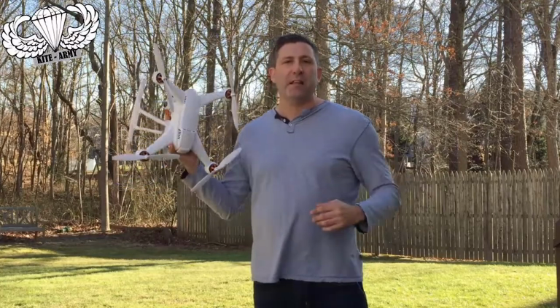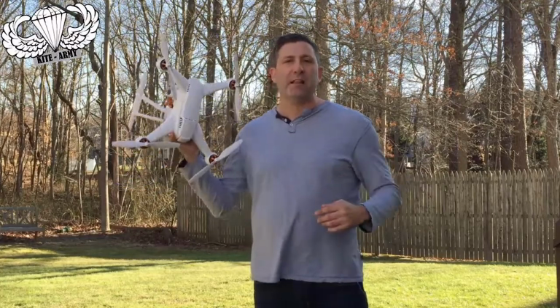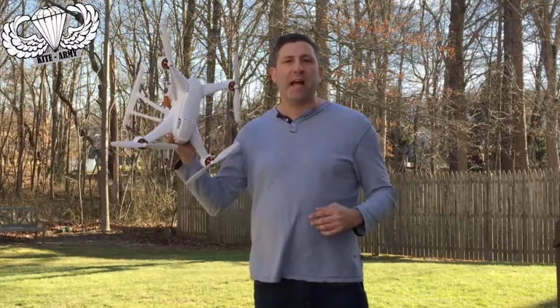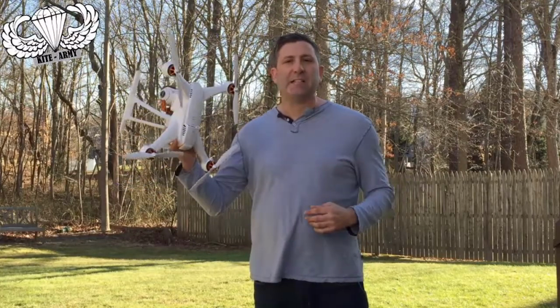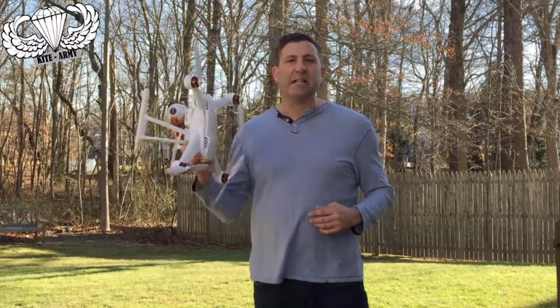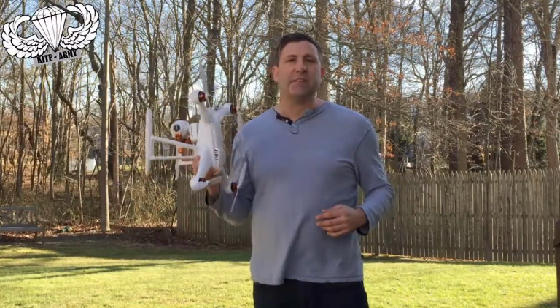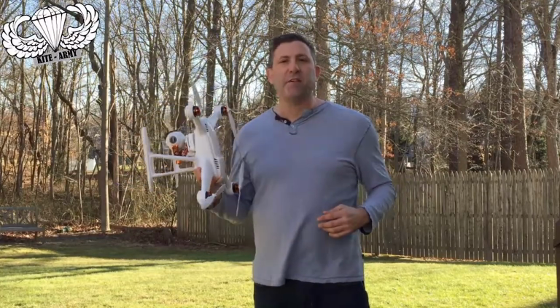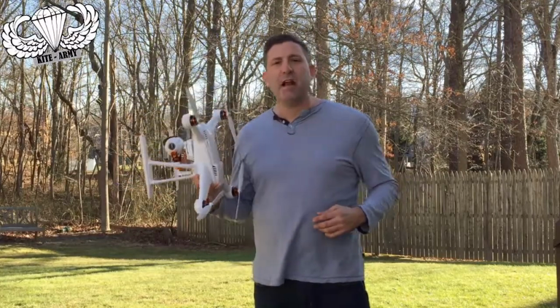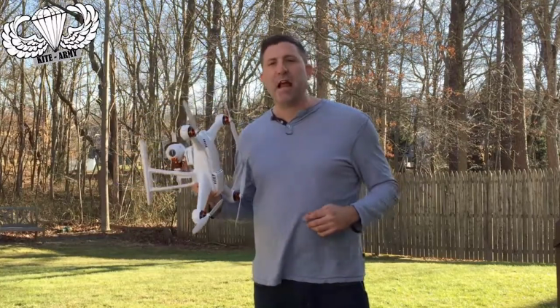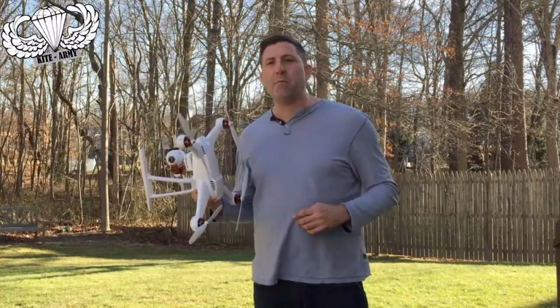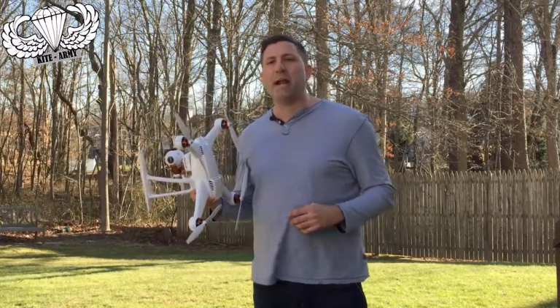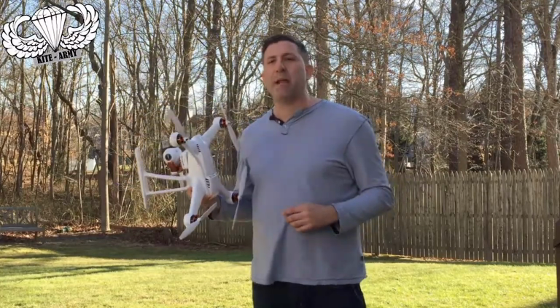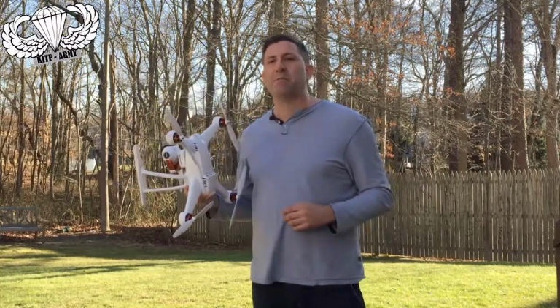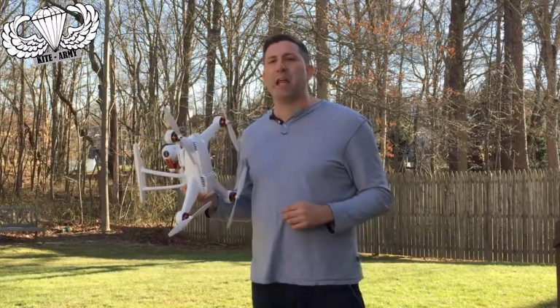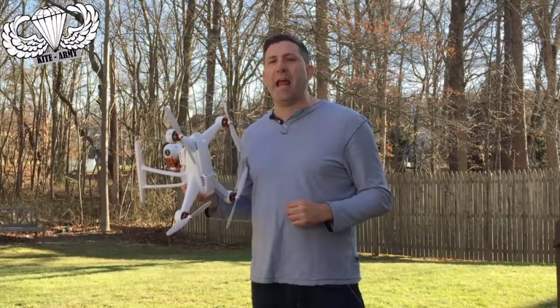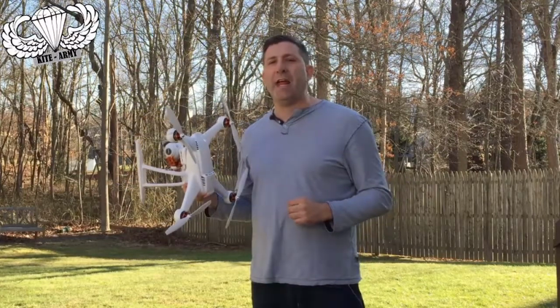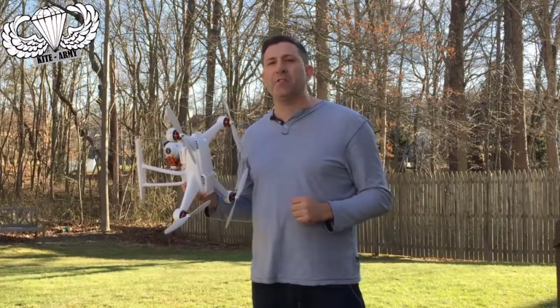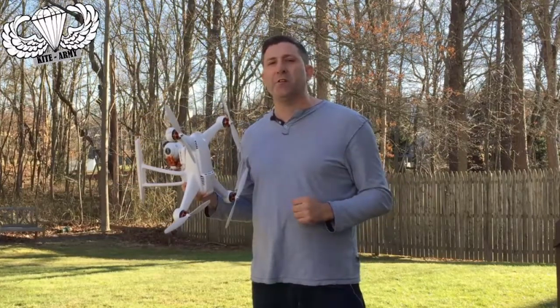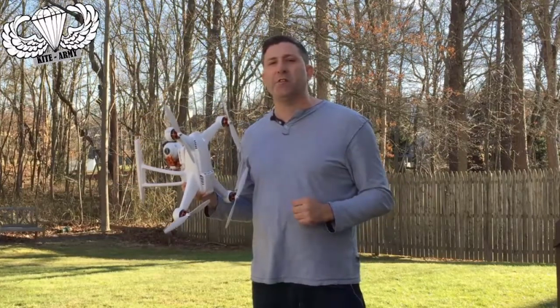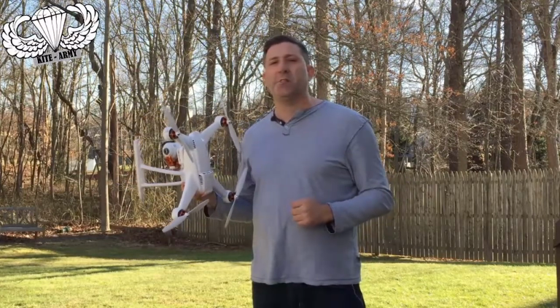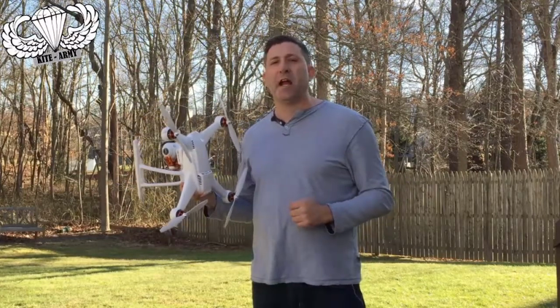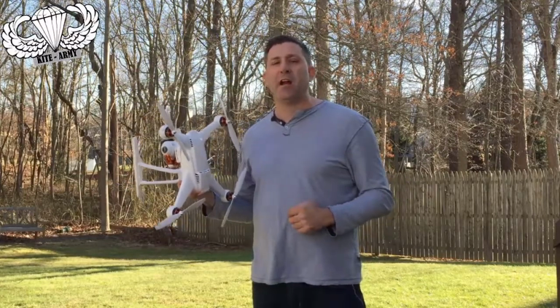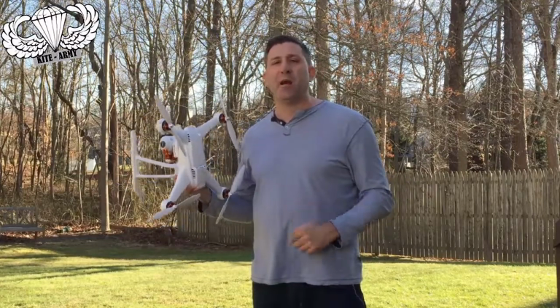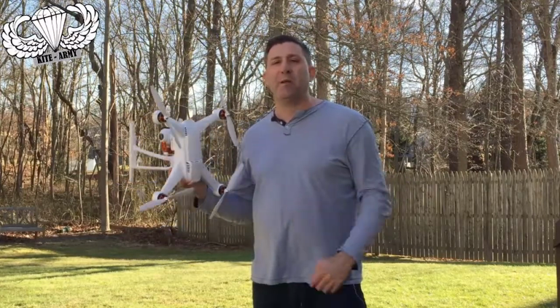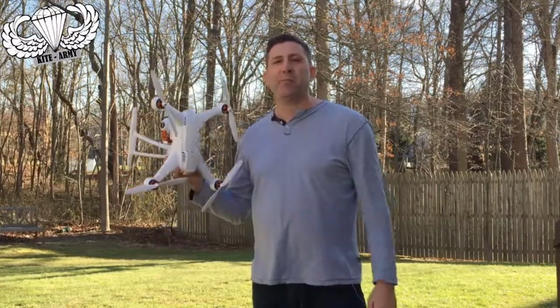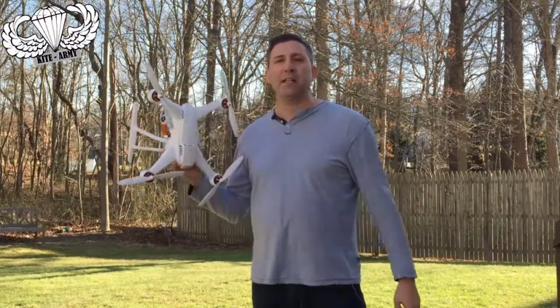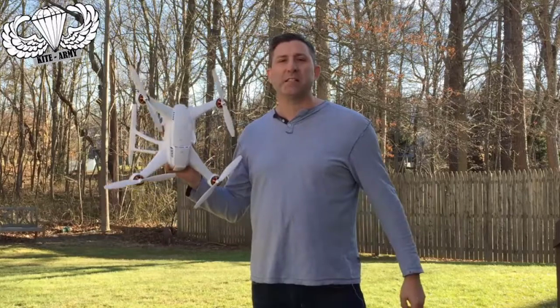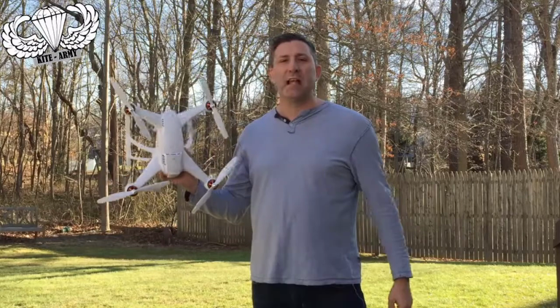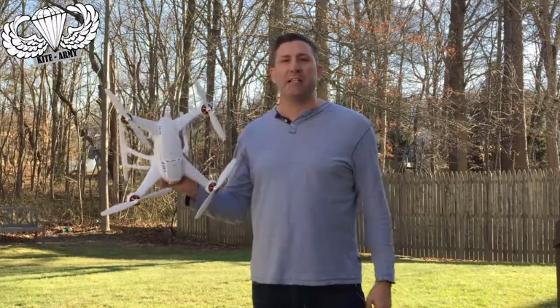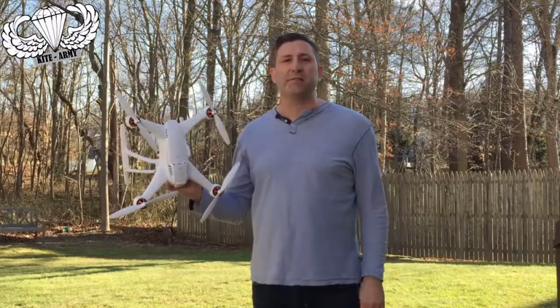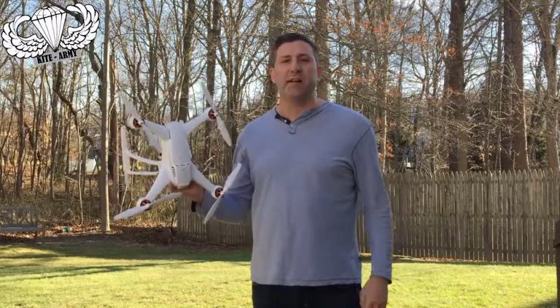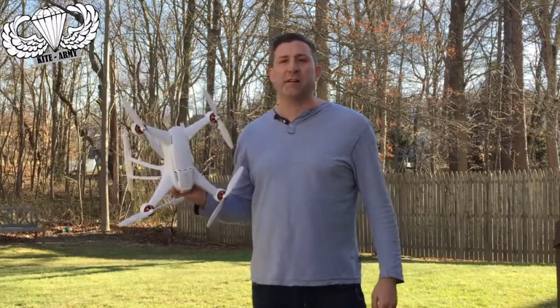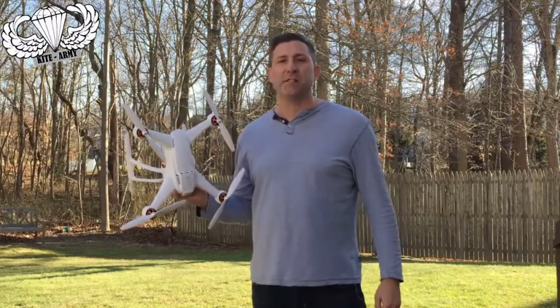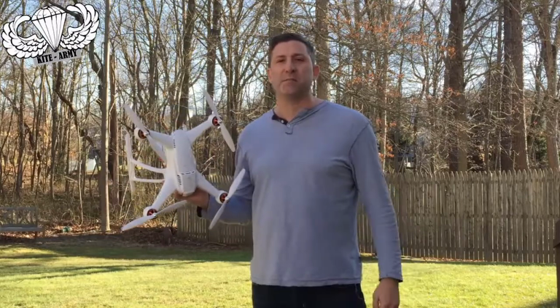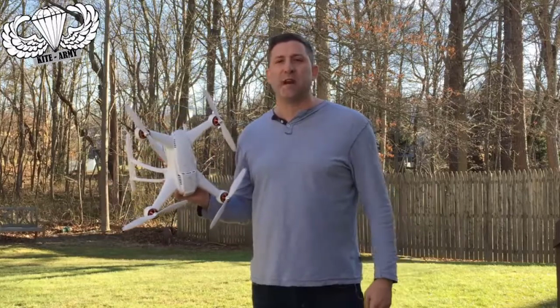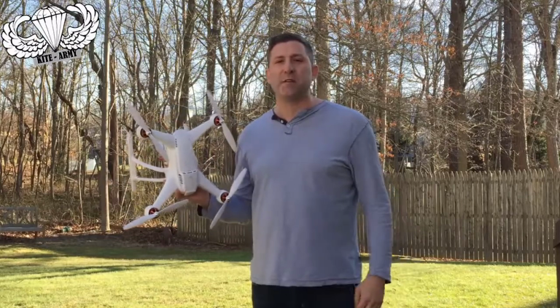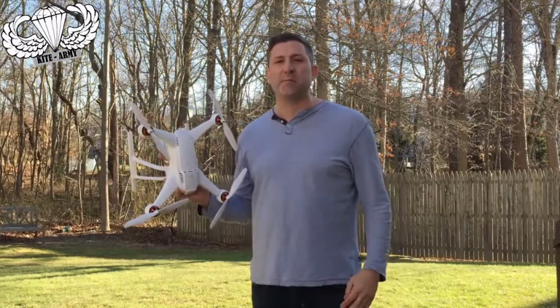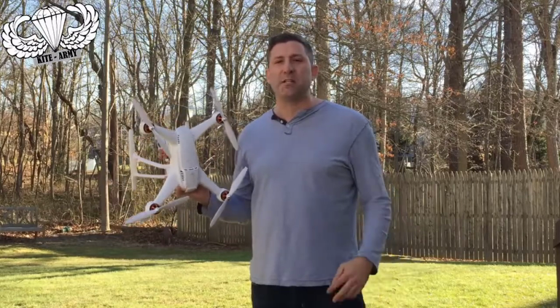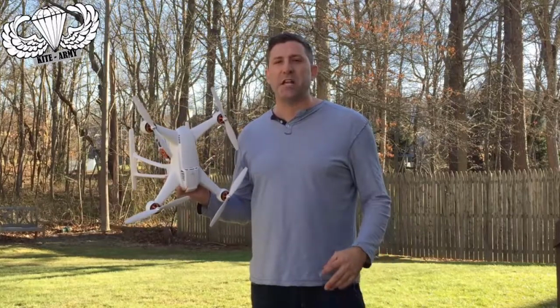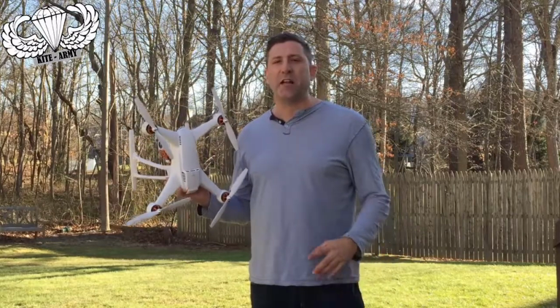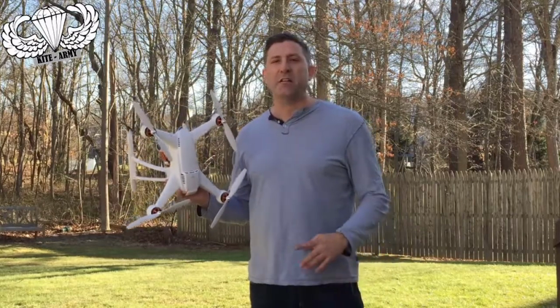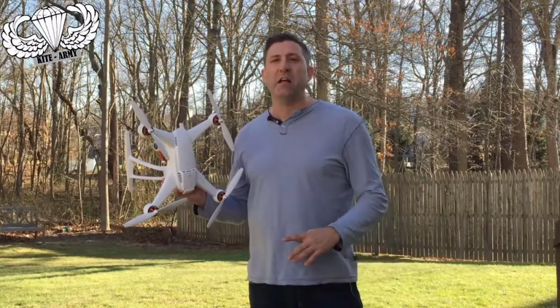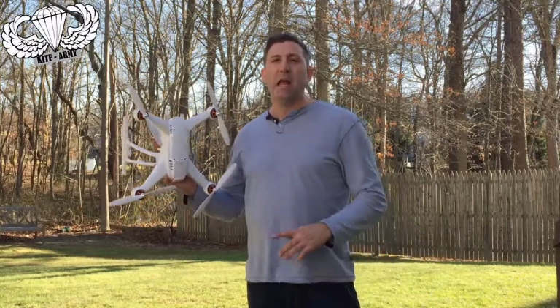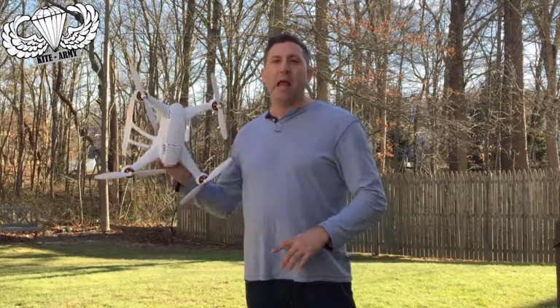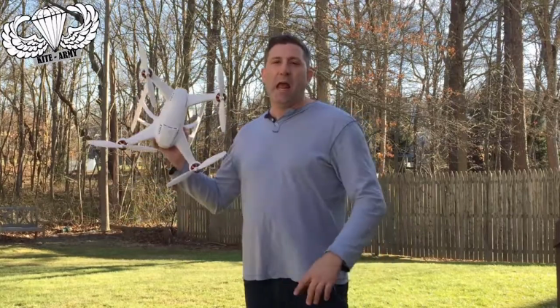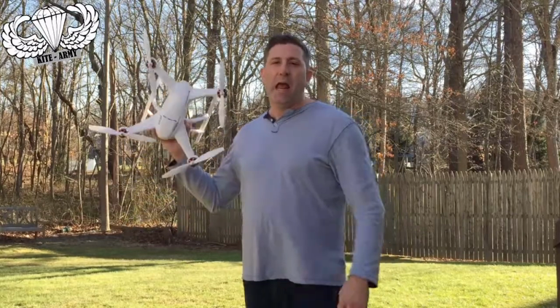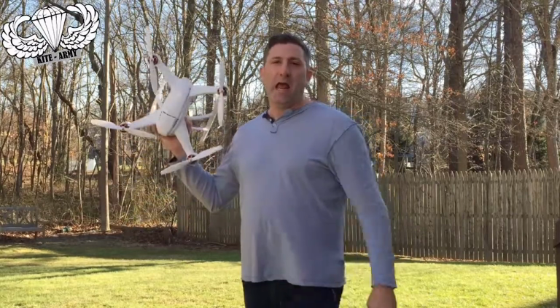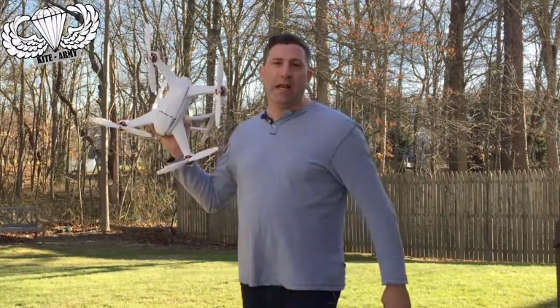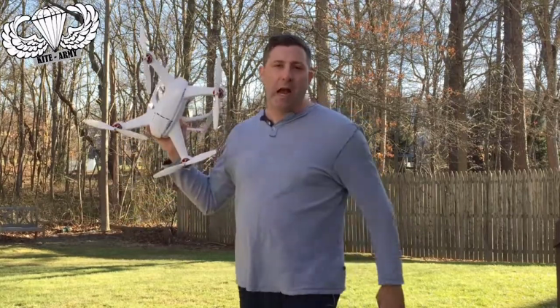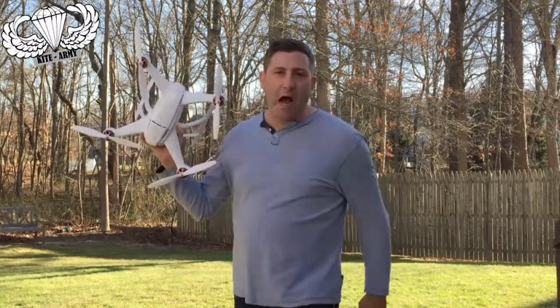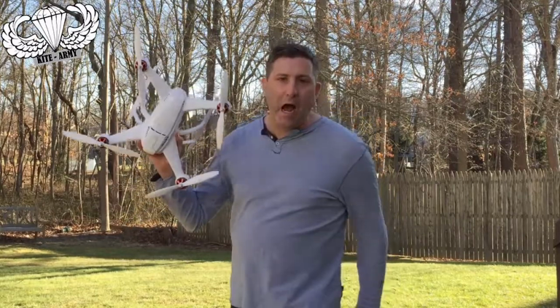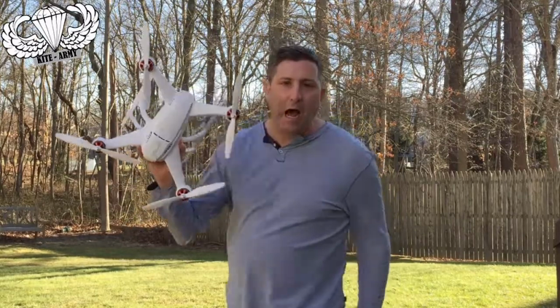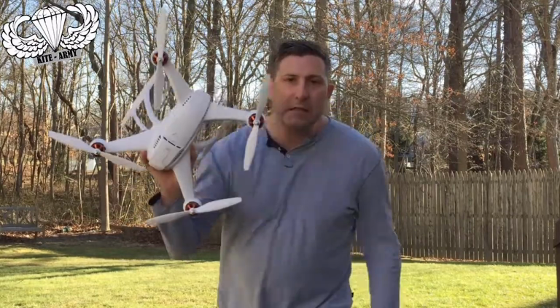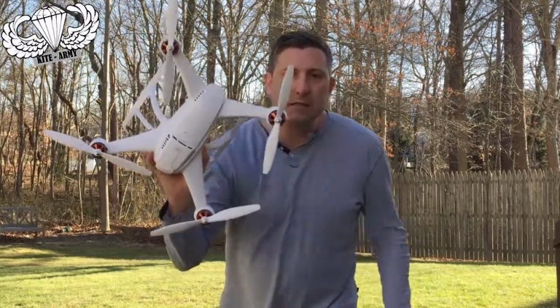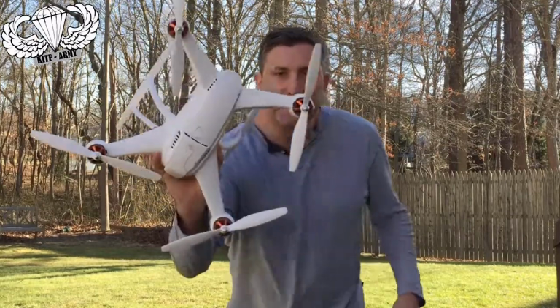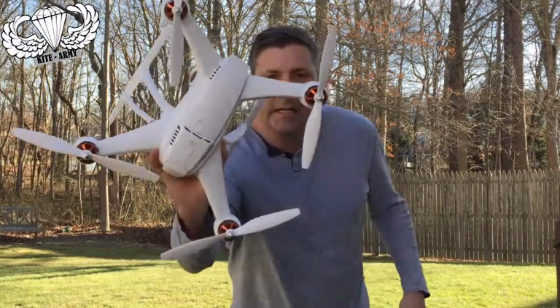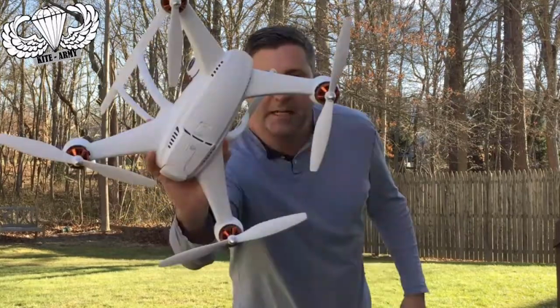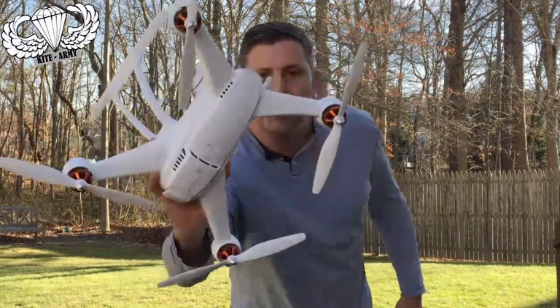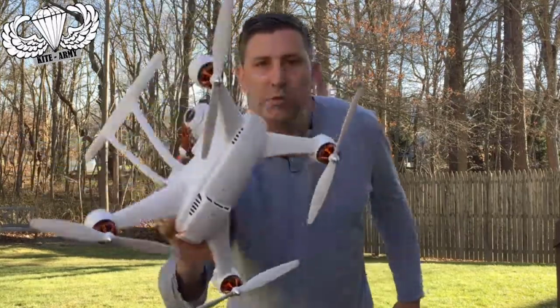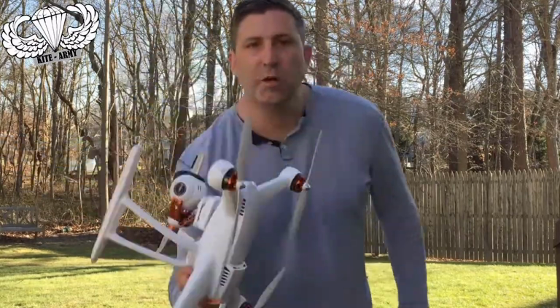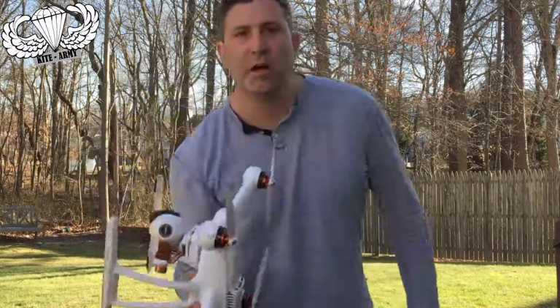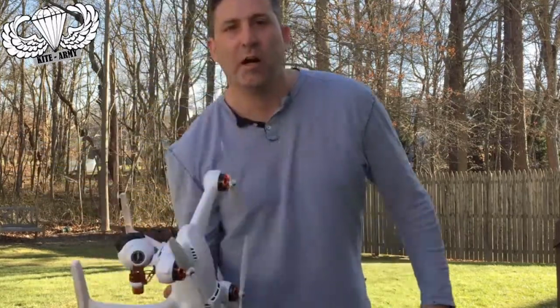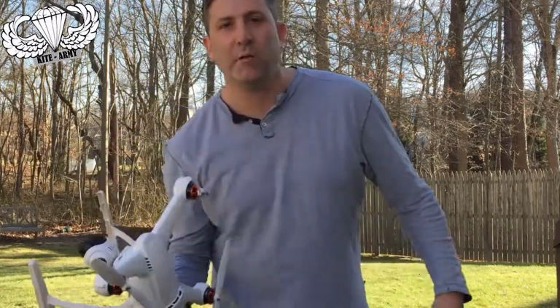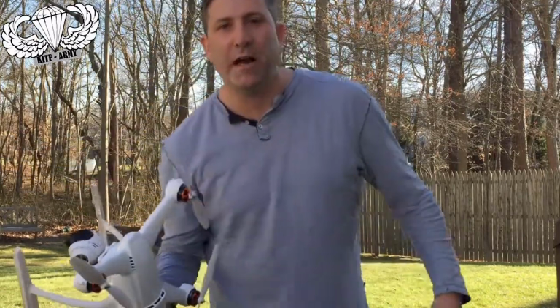That's it for now. My name is Andrew from Kite Army. Please like this video, subscribe to my channel, and I'll see you around.